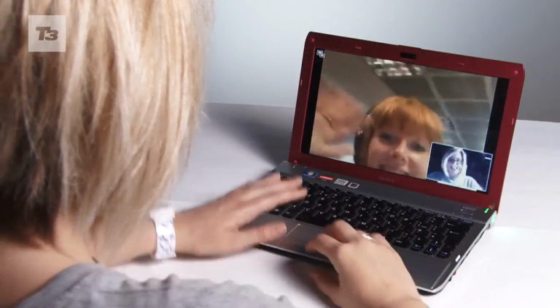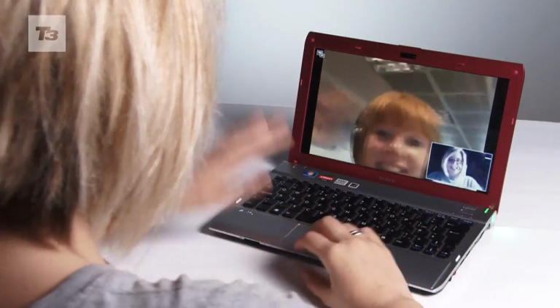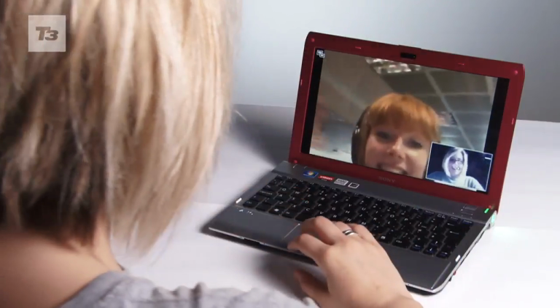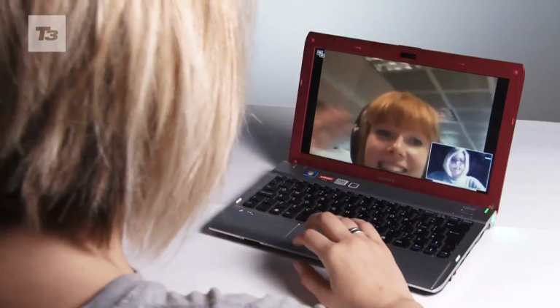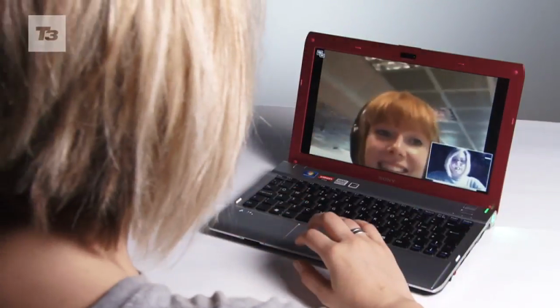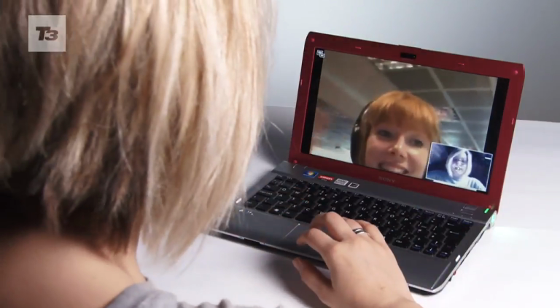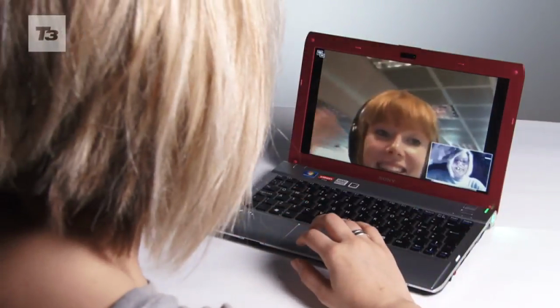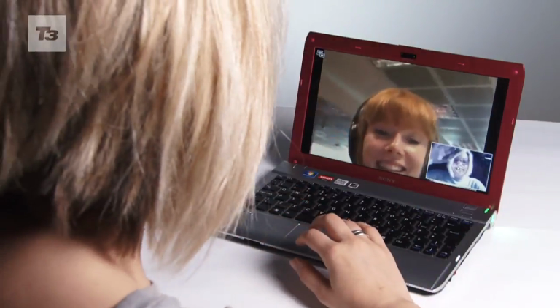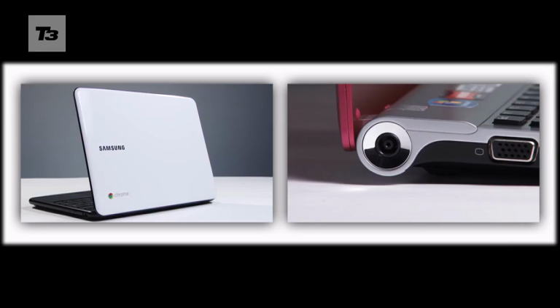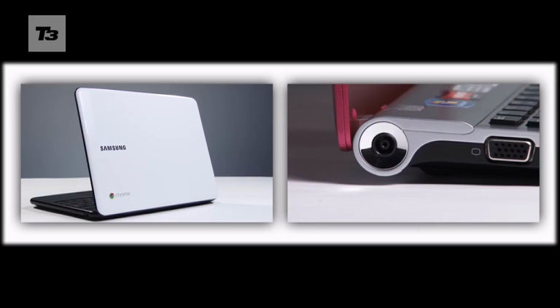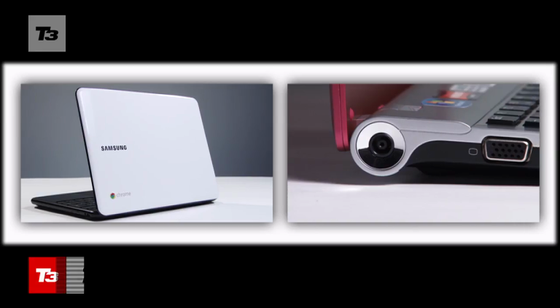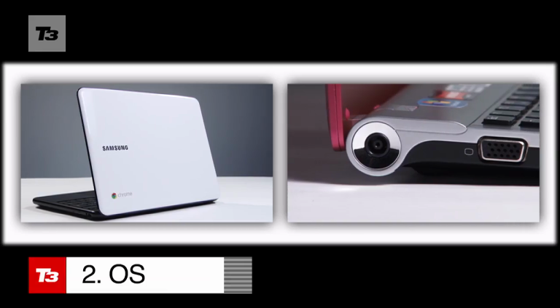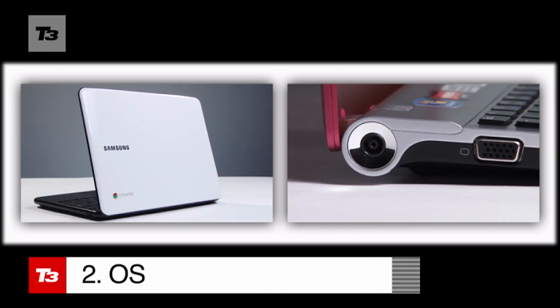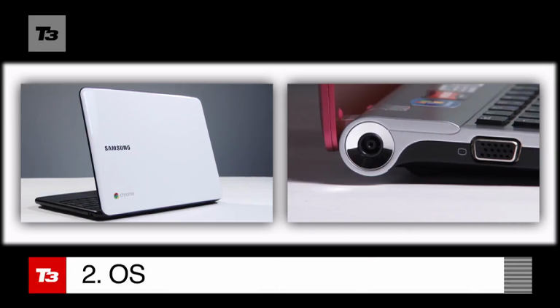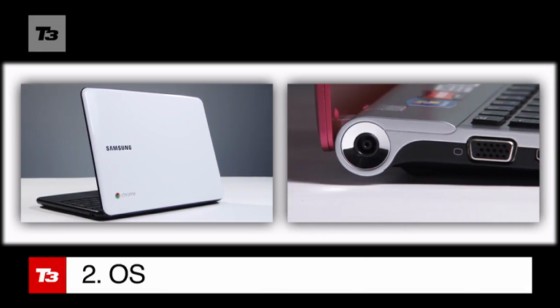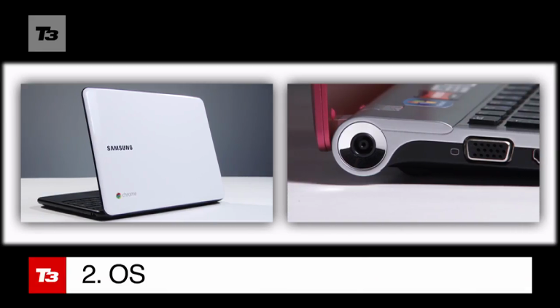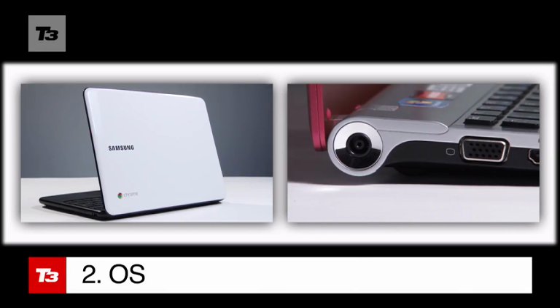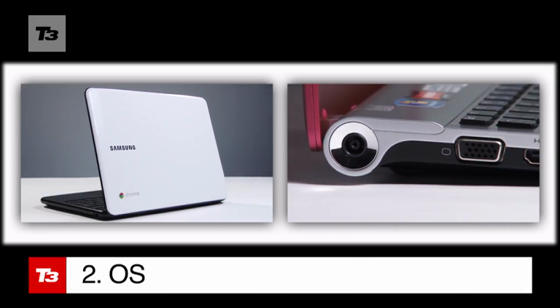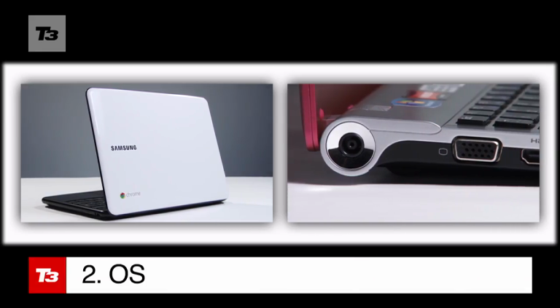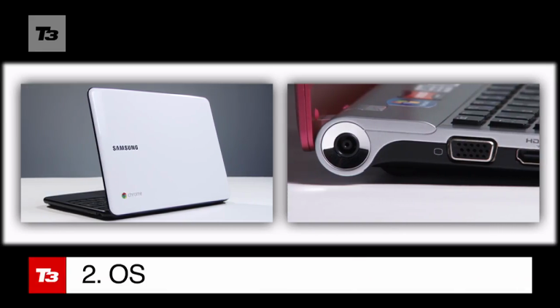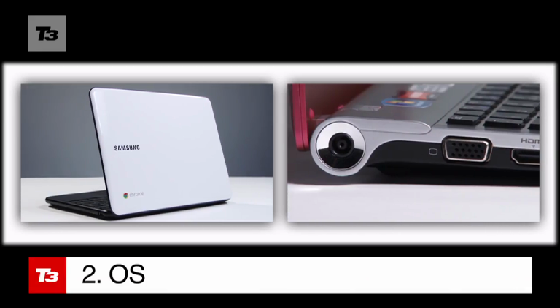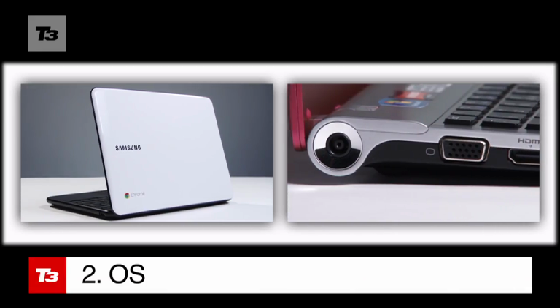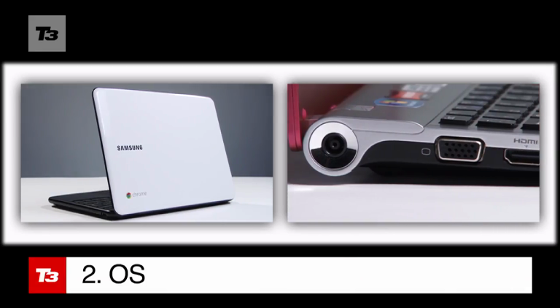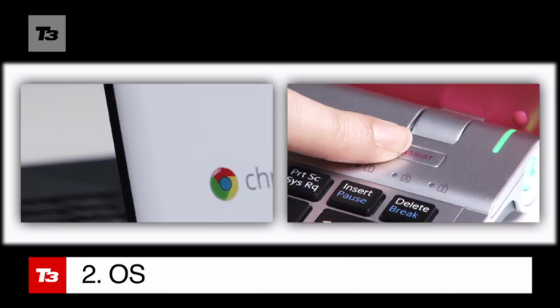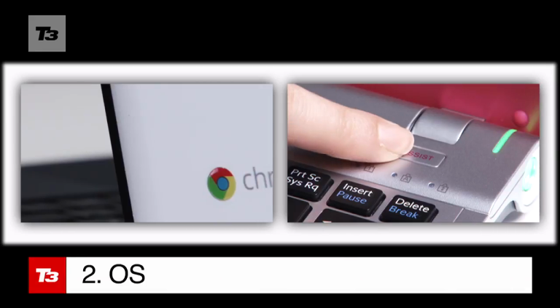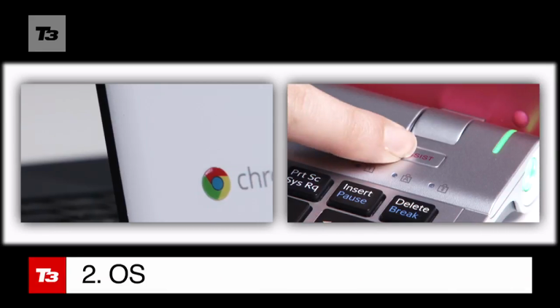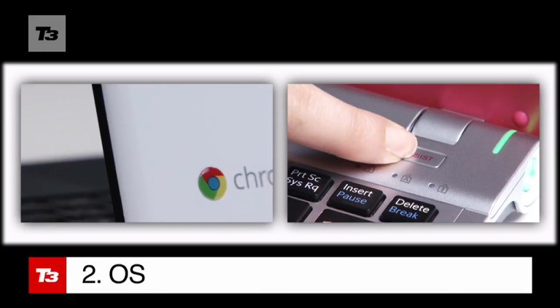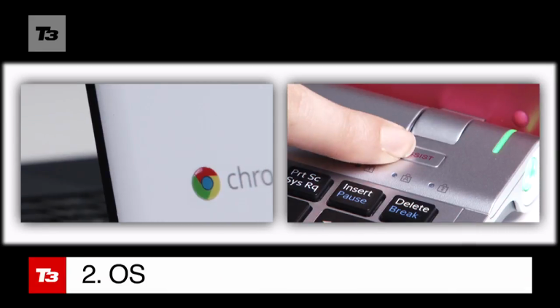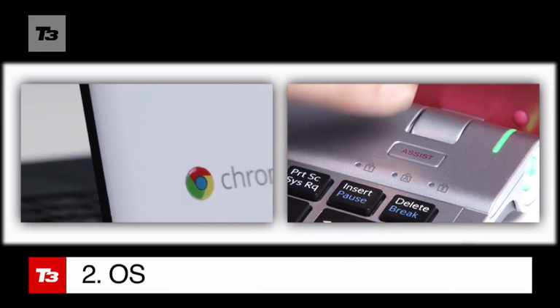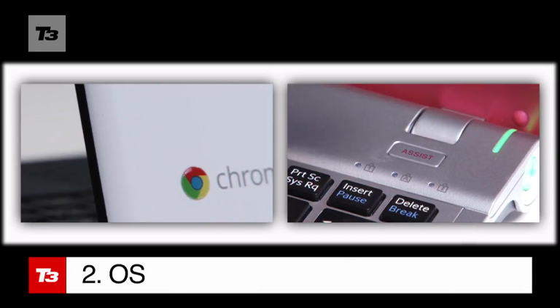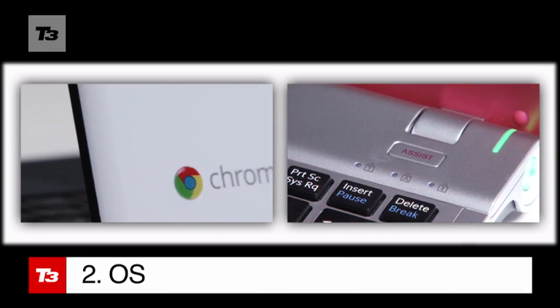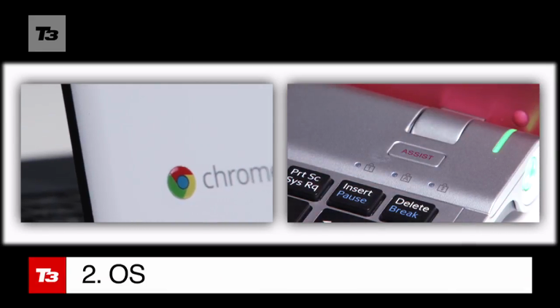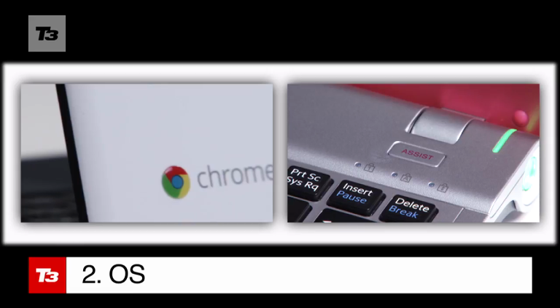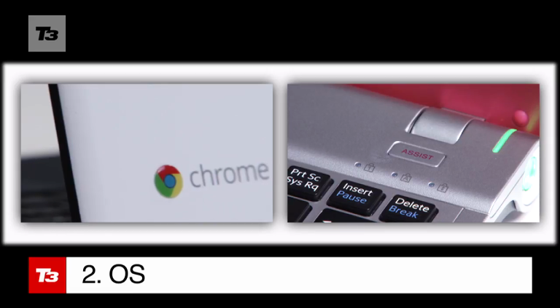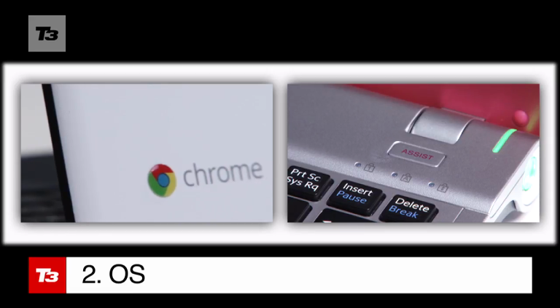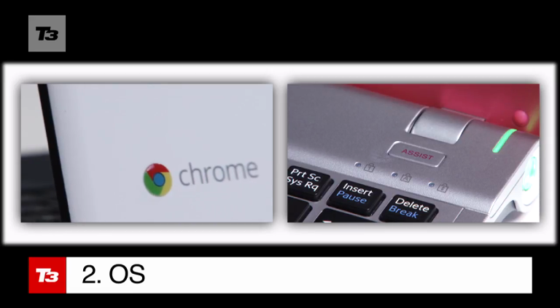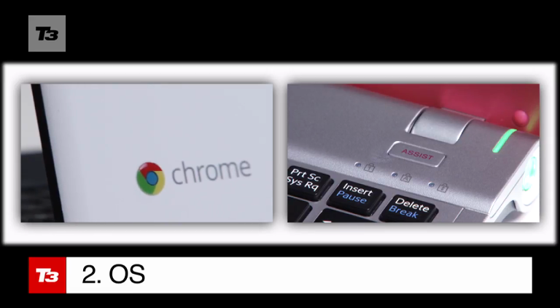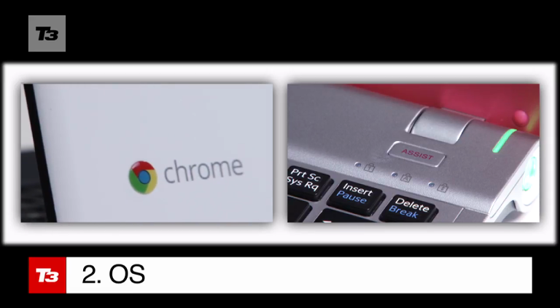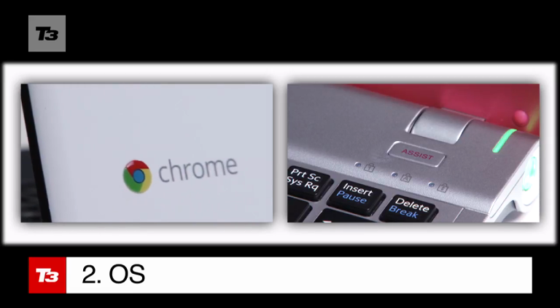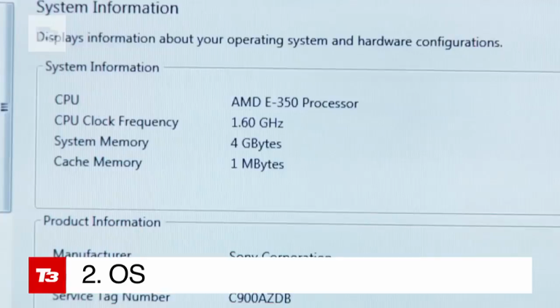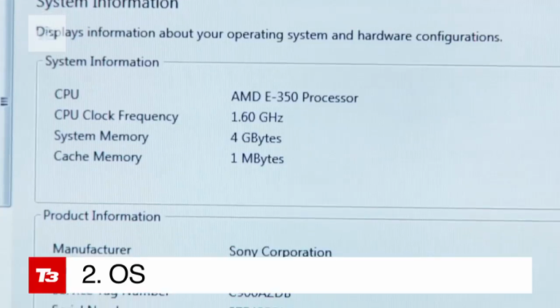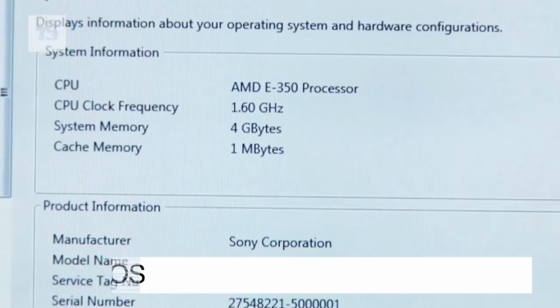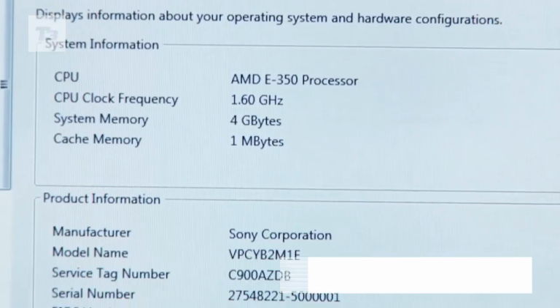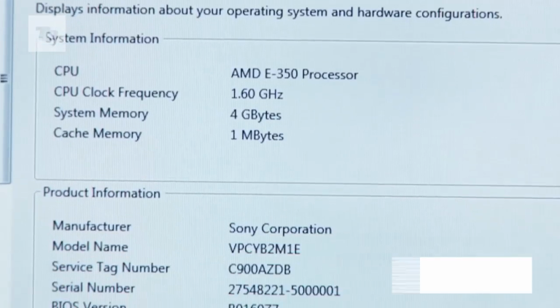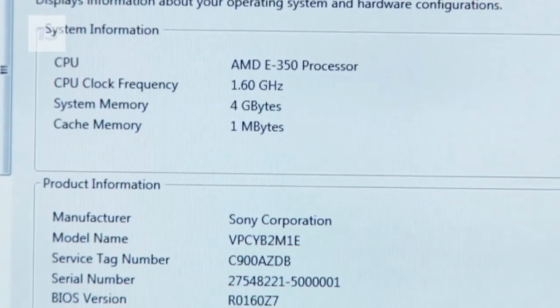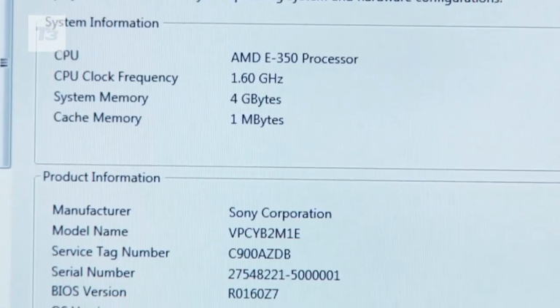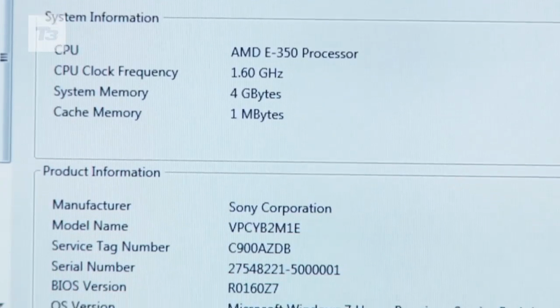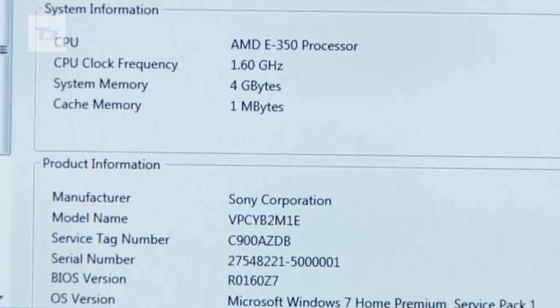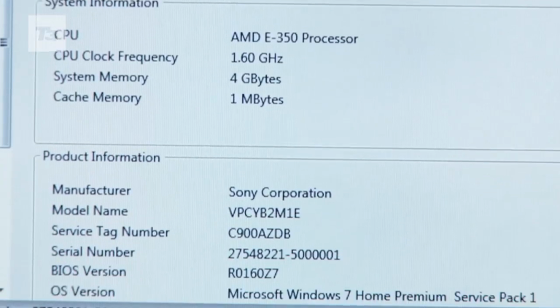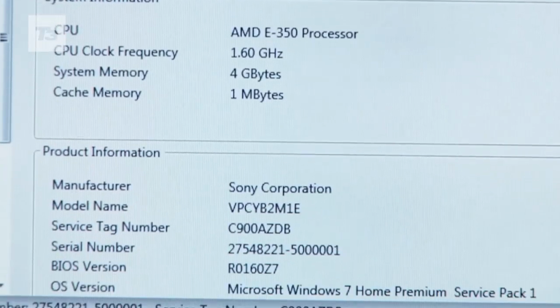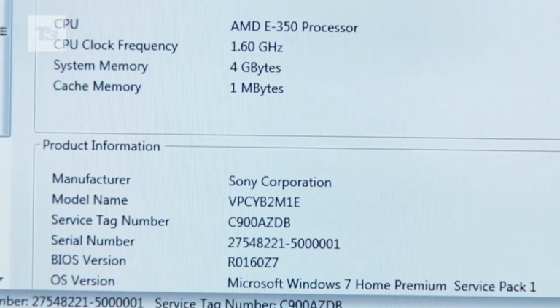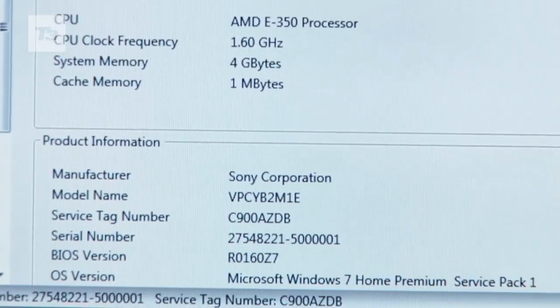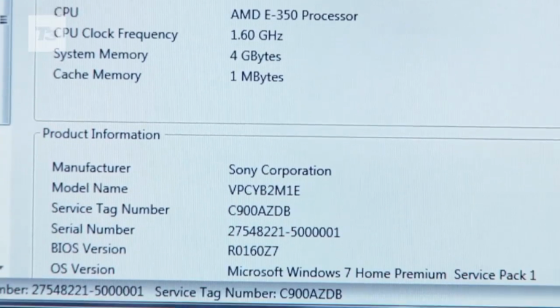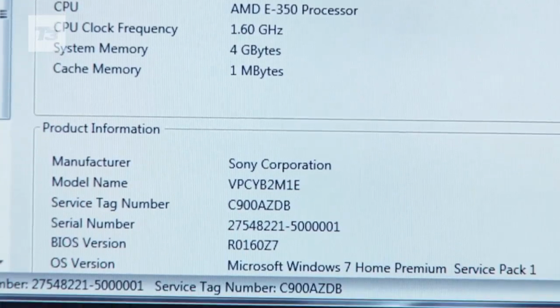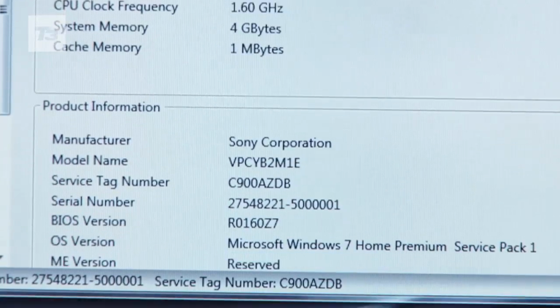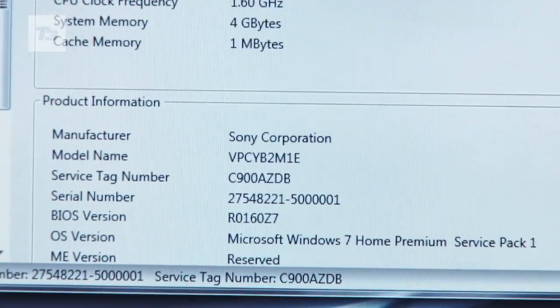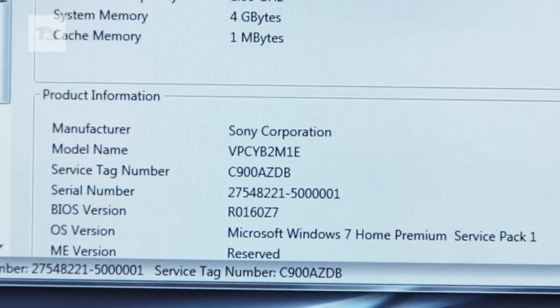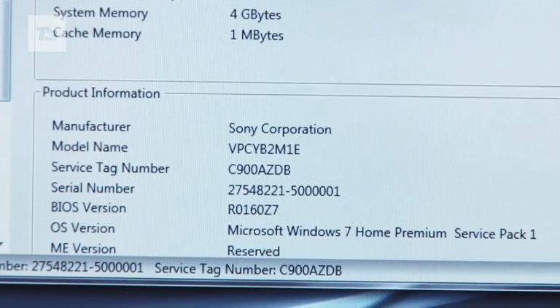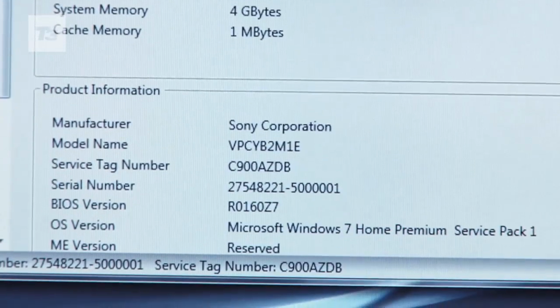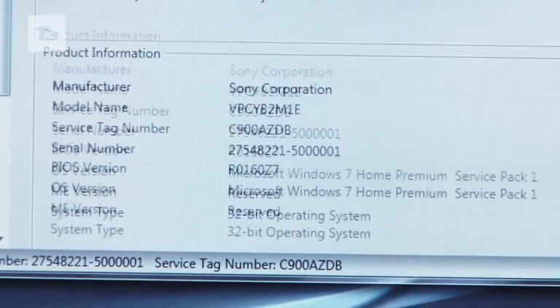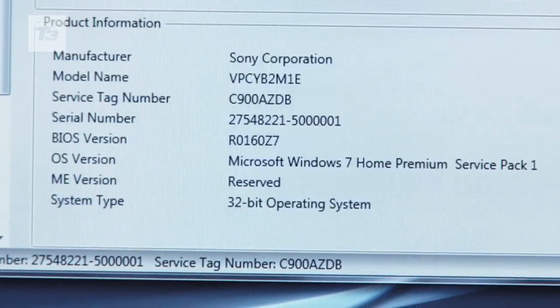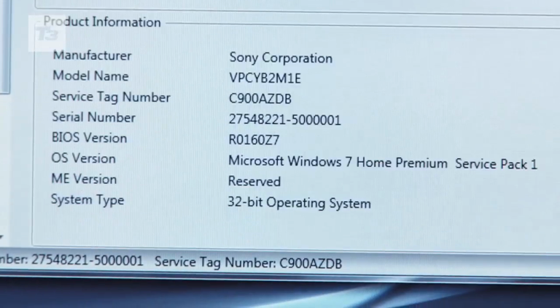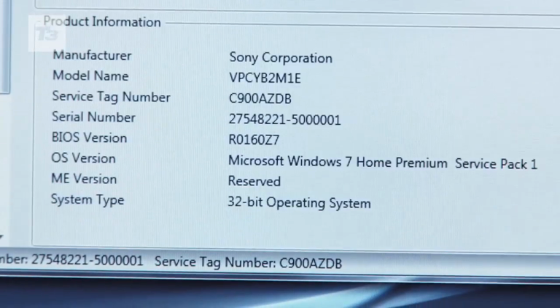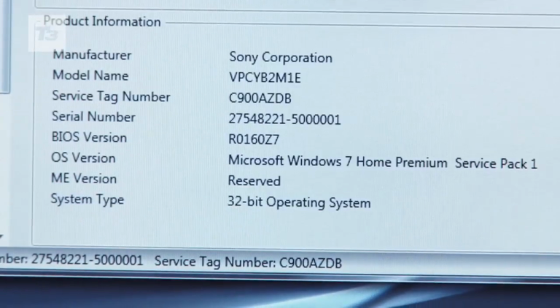A million miles away from Google's no-added-anything Chromebook, the Windows OS on the VAIO is as meaty as its desktop counterparts.